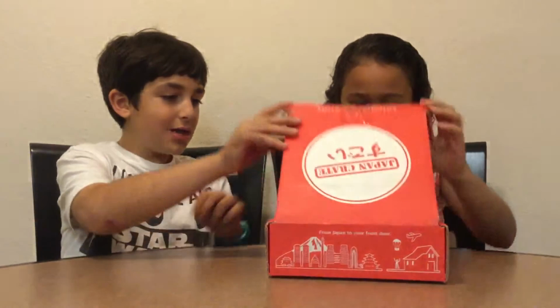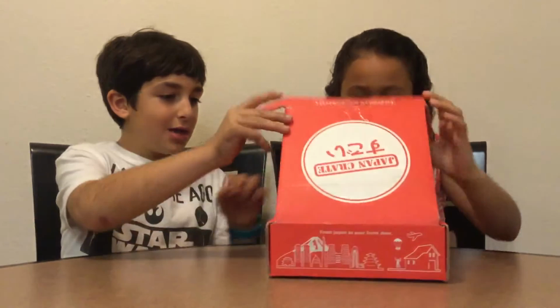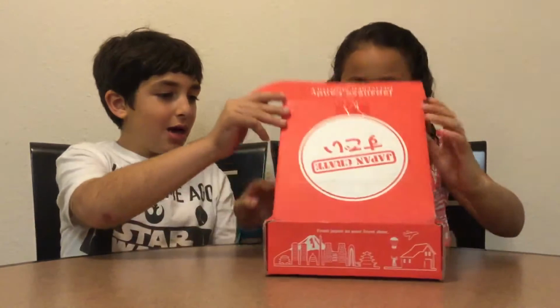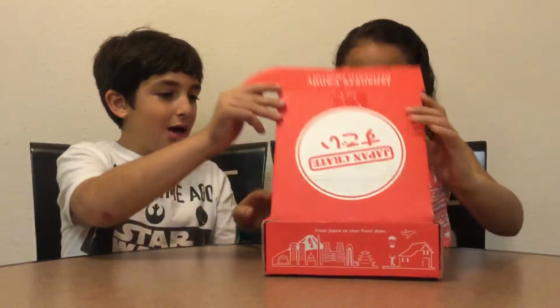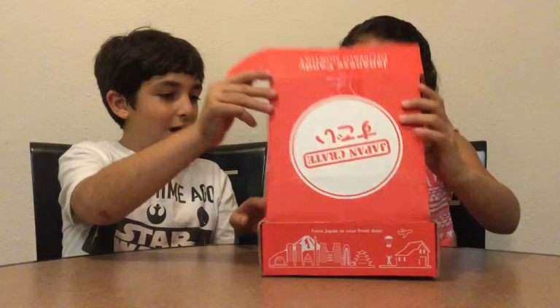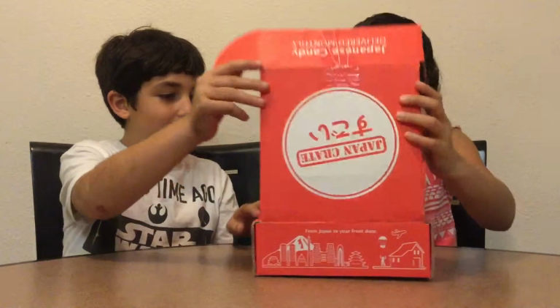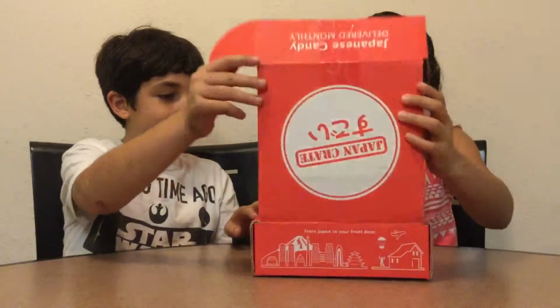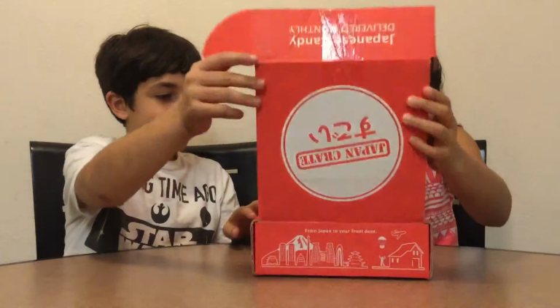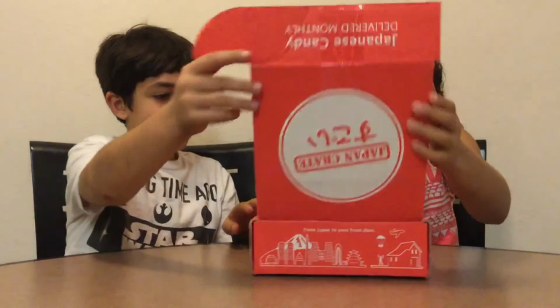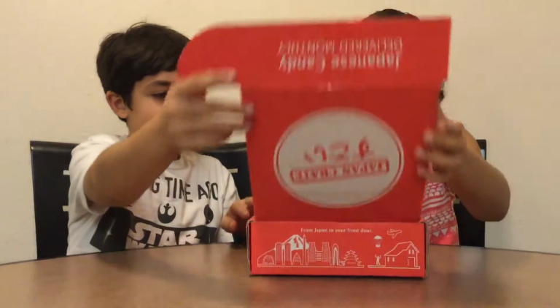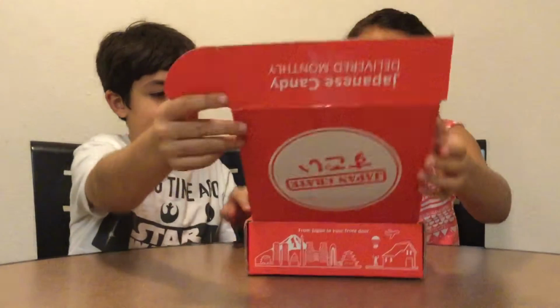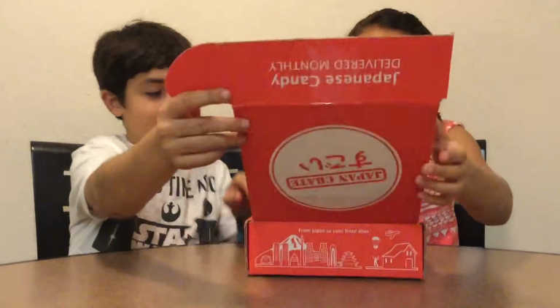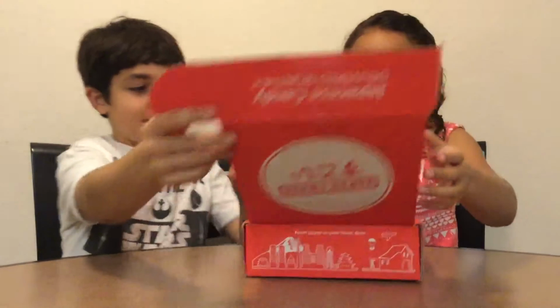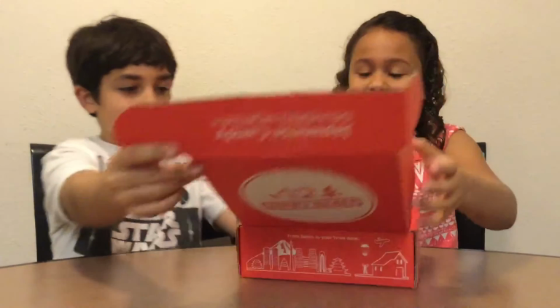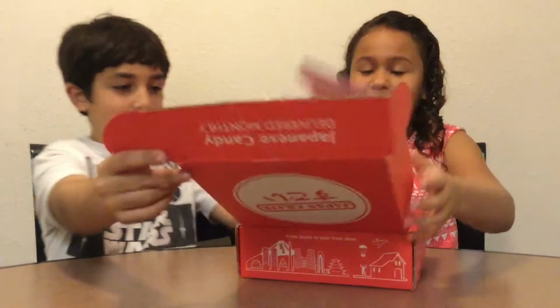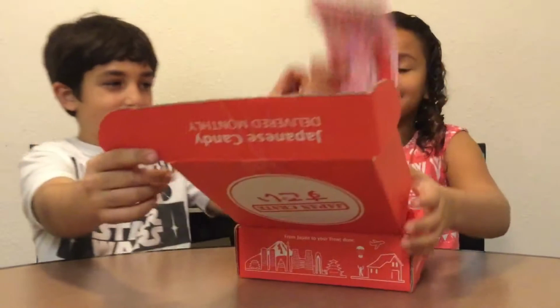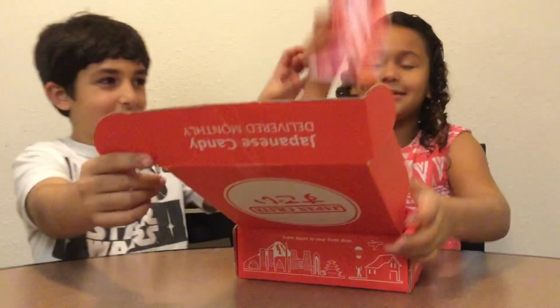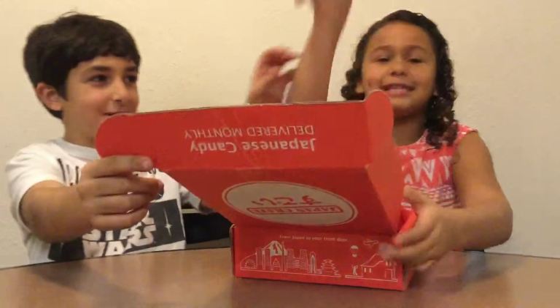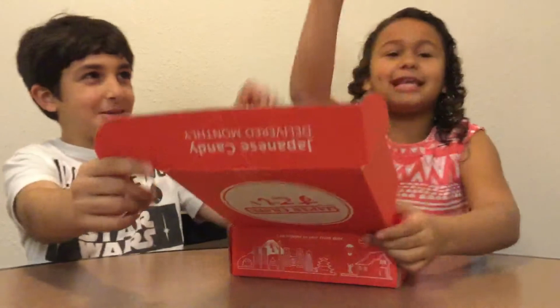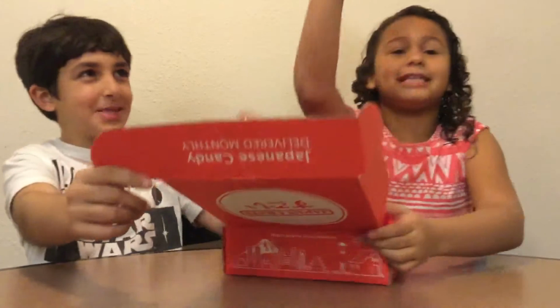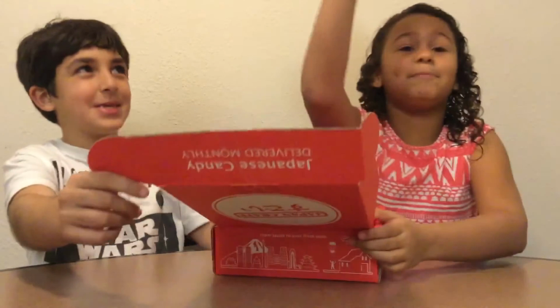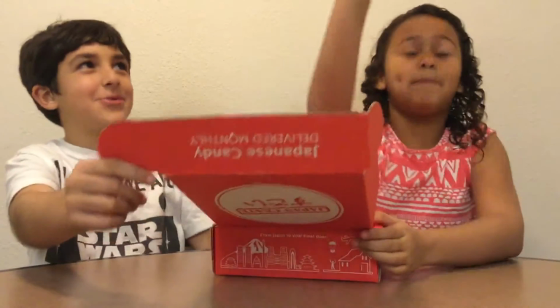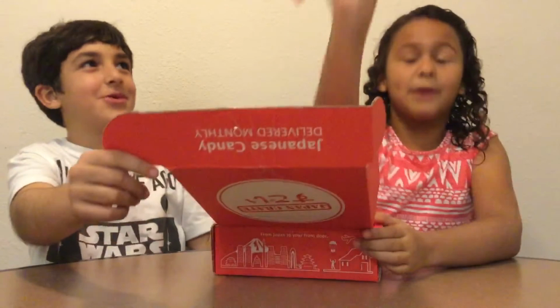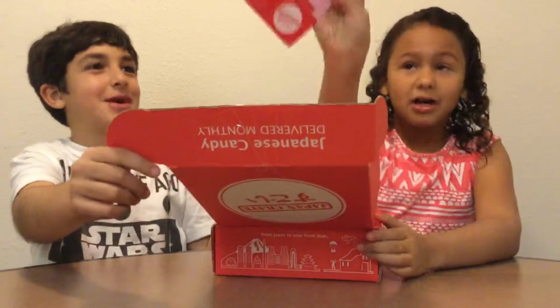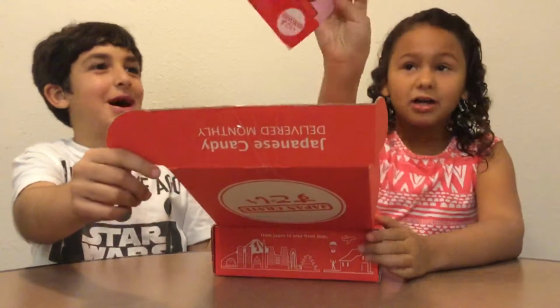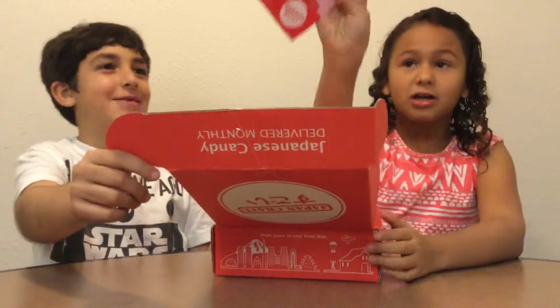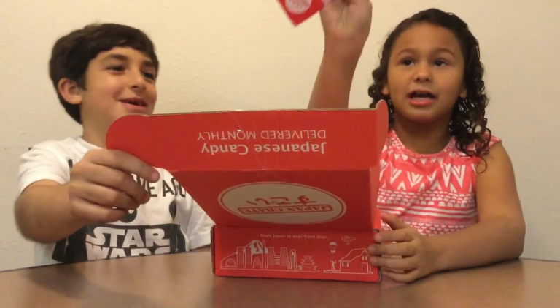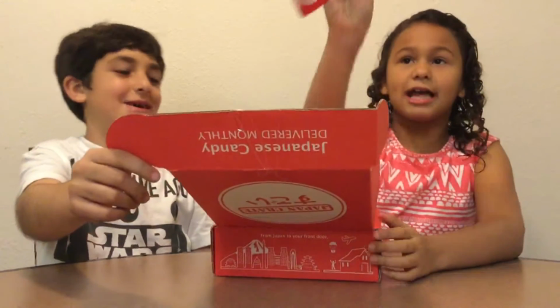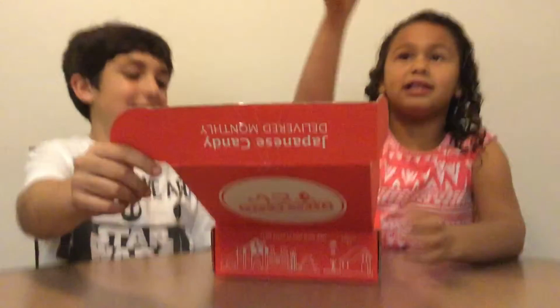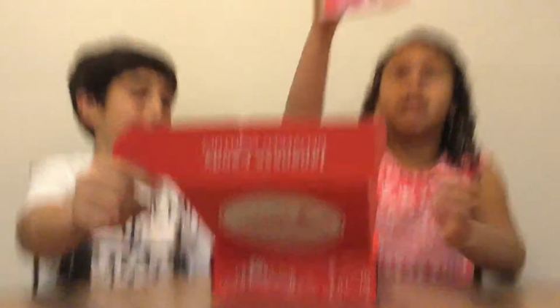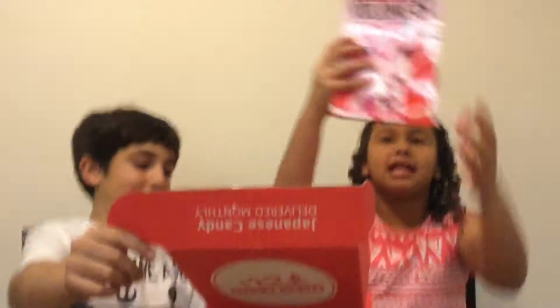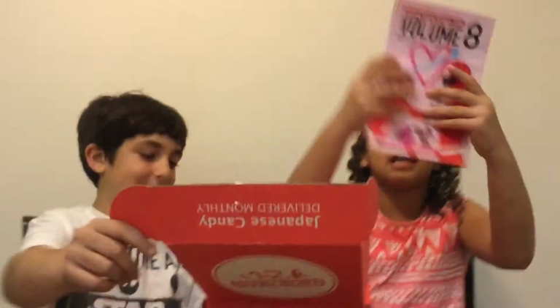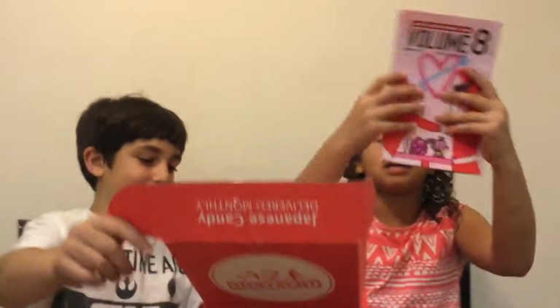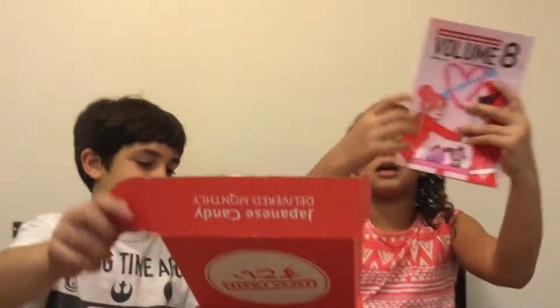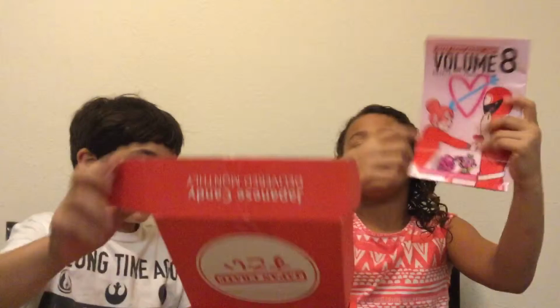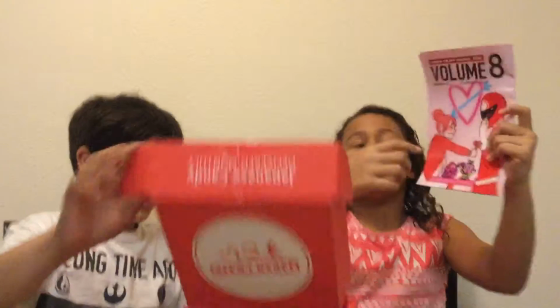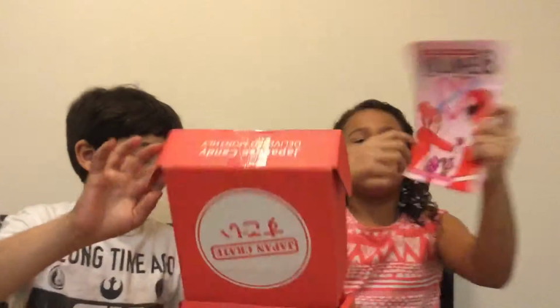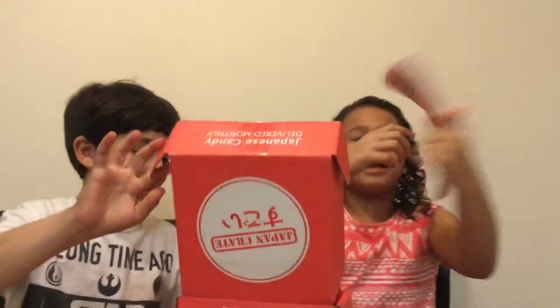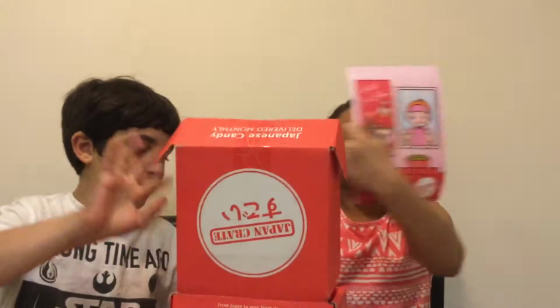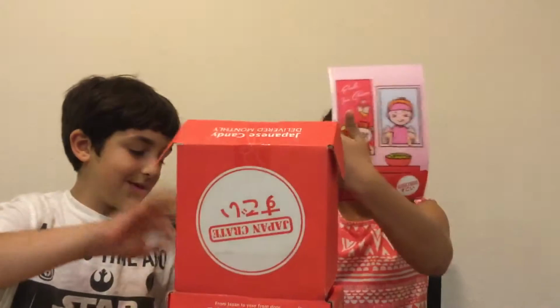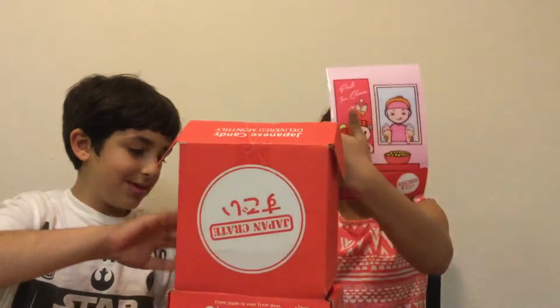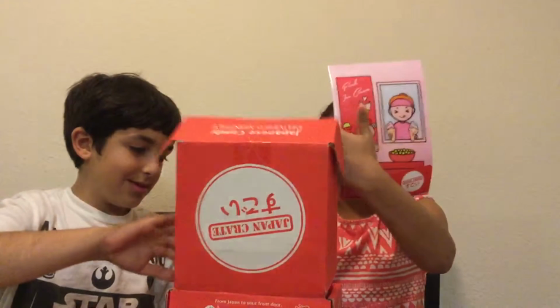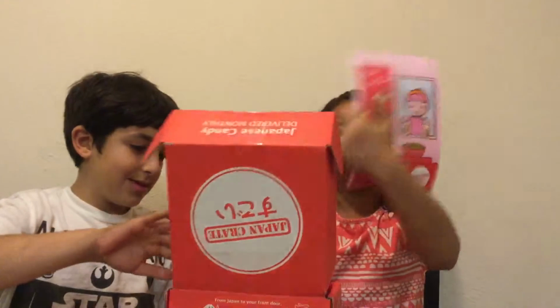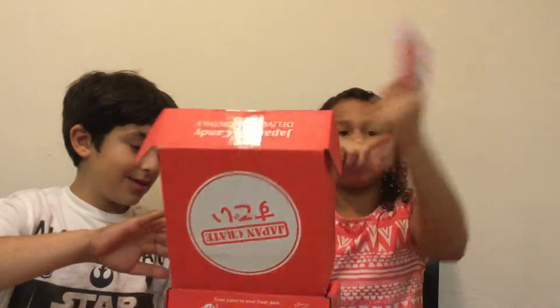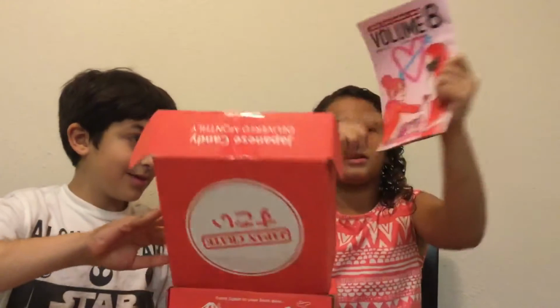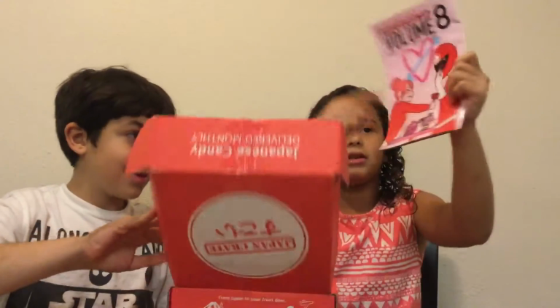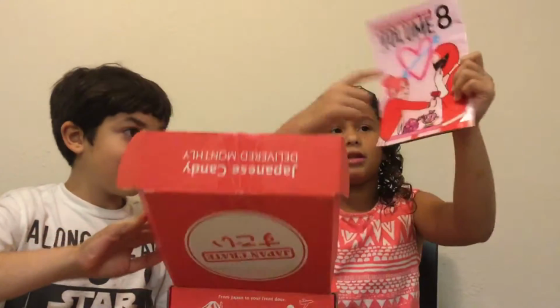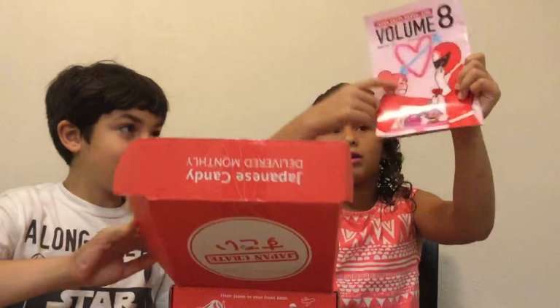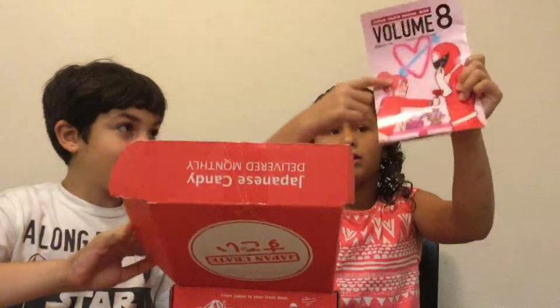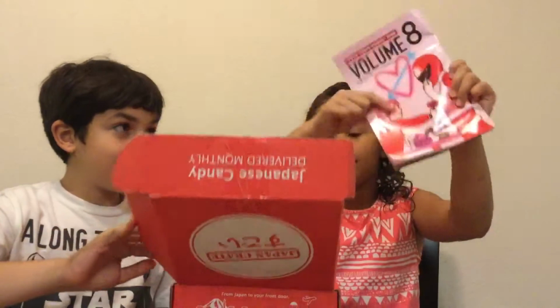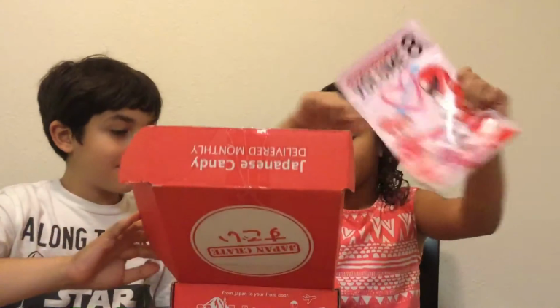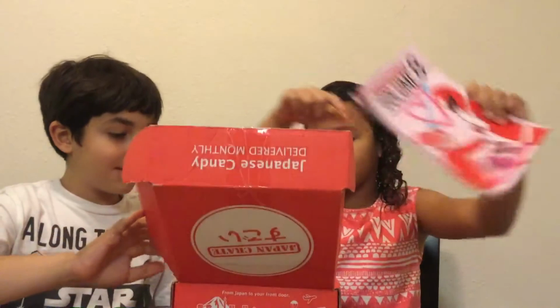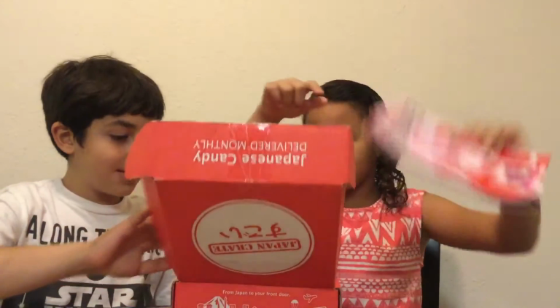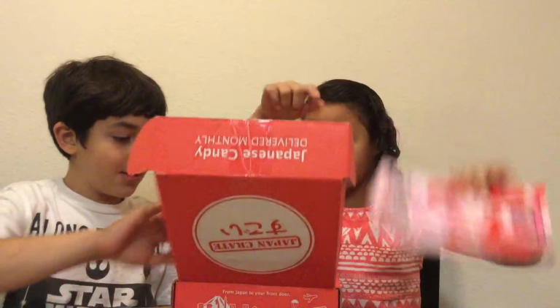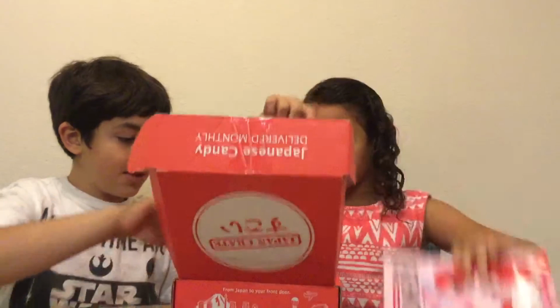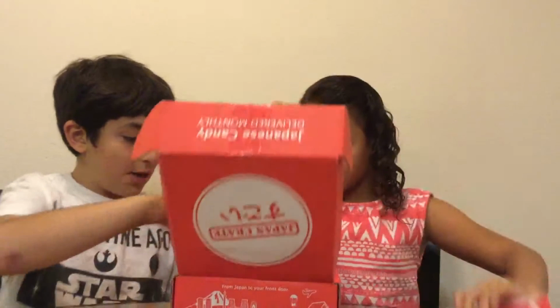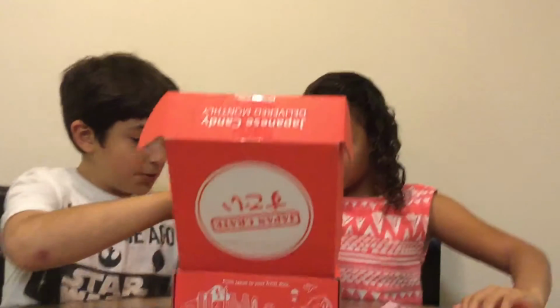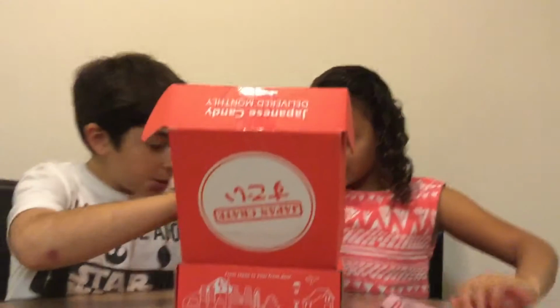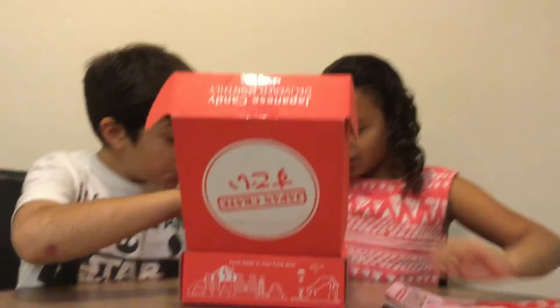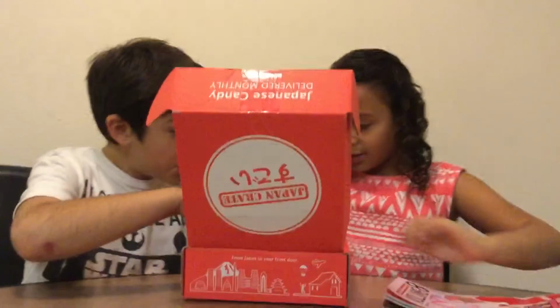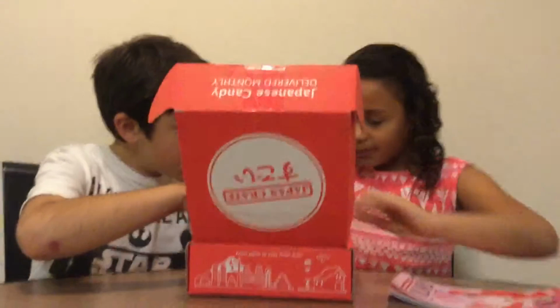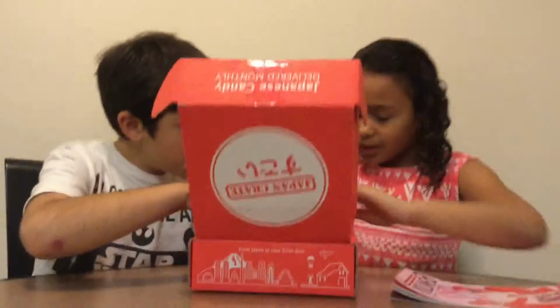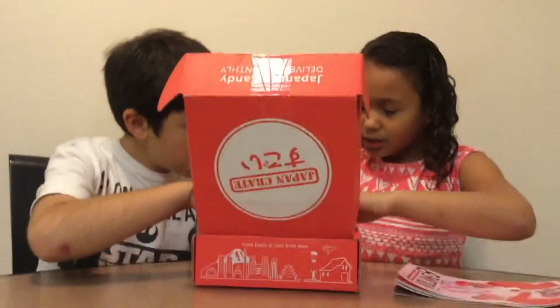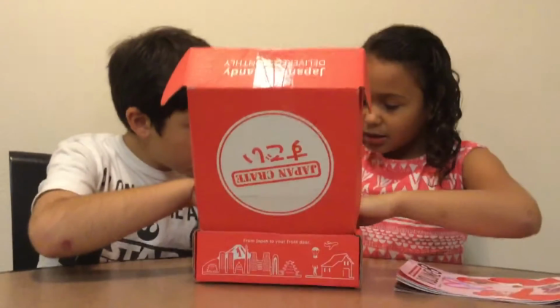I can't believe it. It comes with this cool booklet, and then on the back it comes with more info.